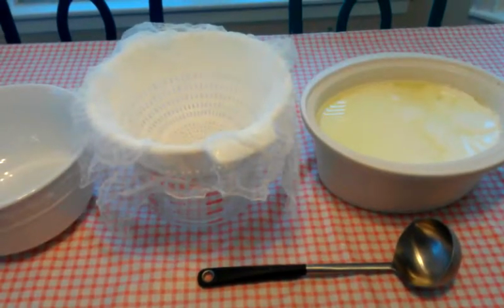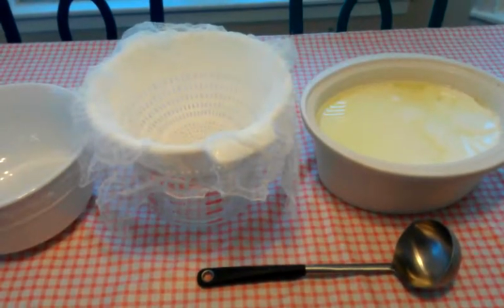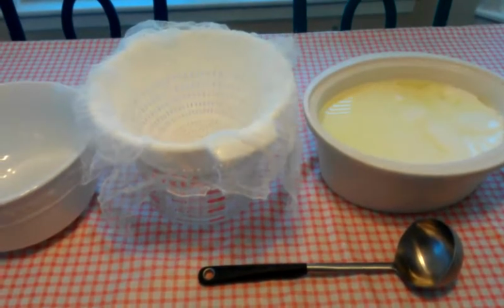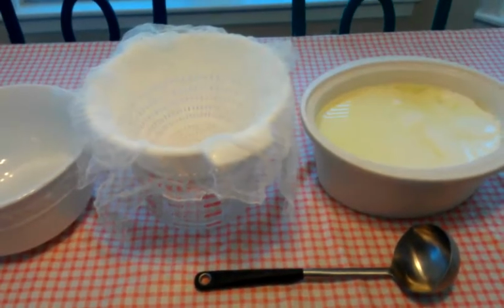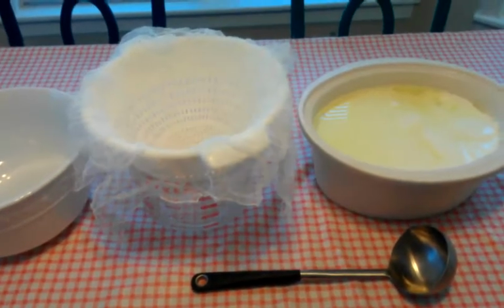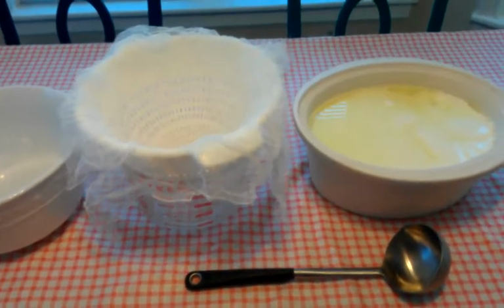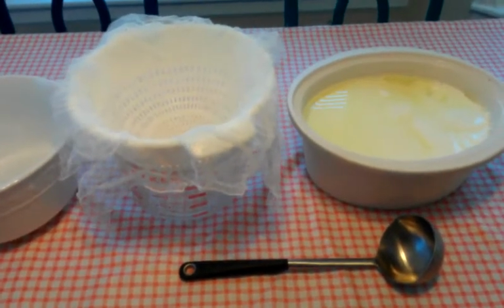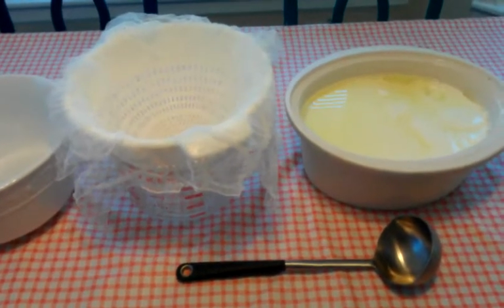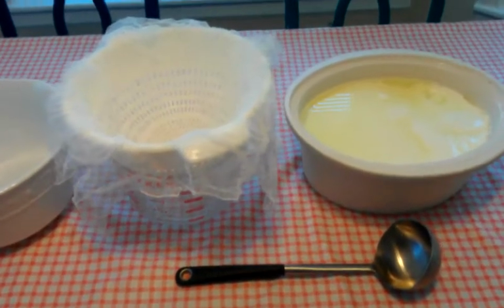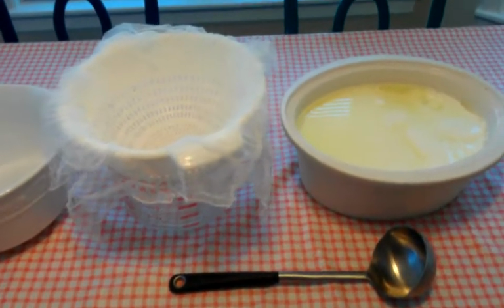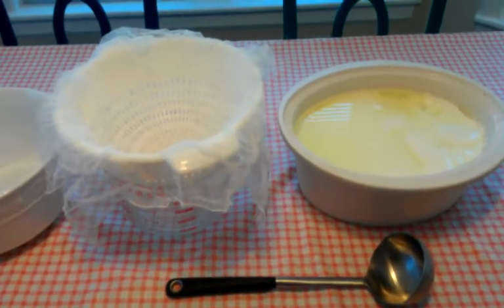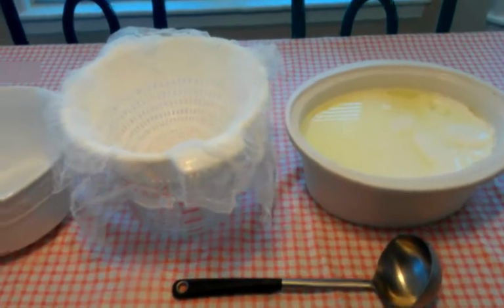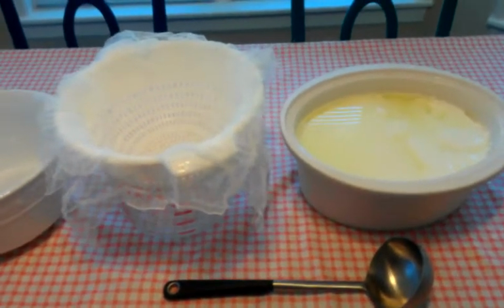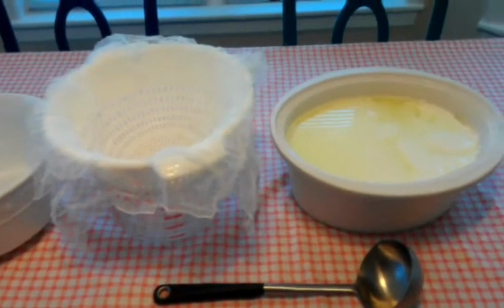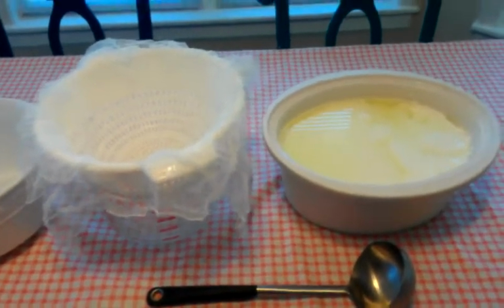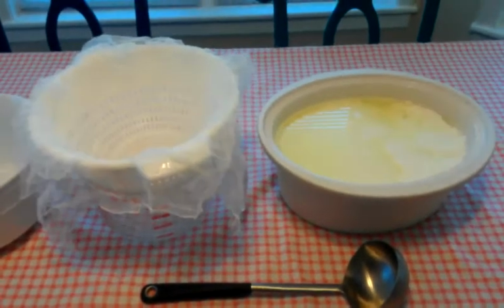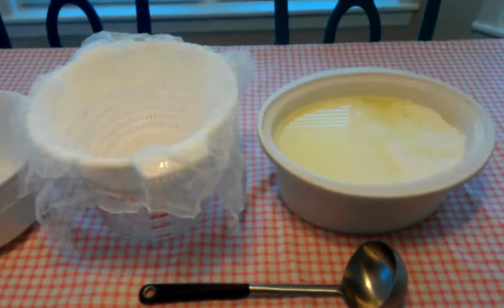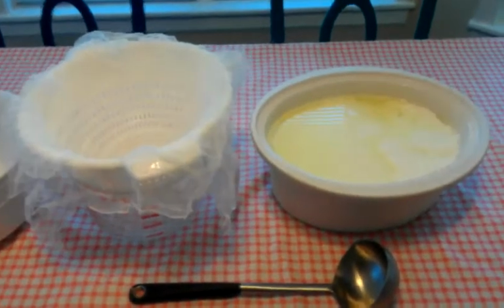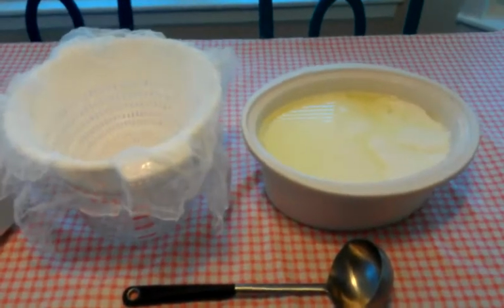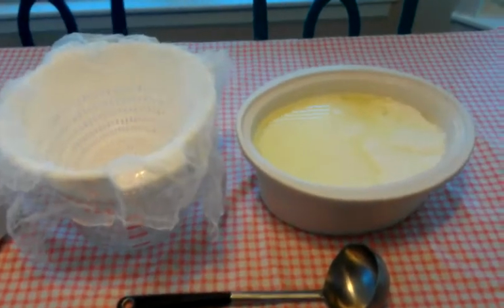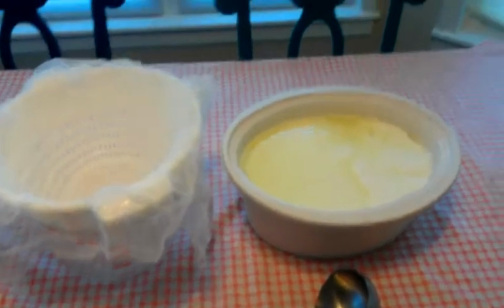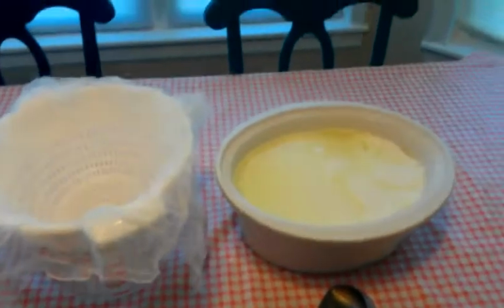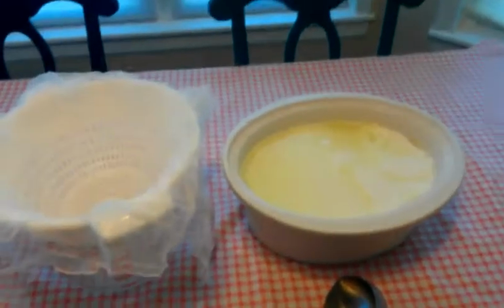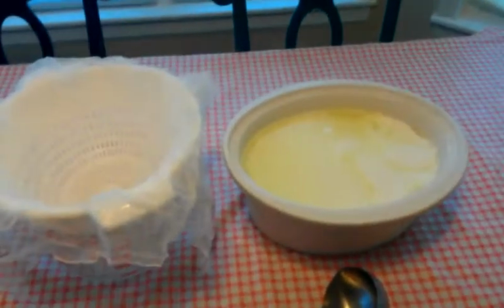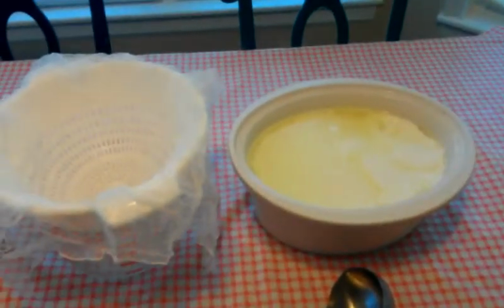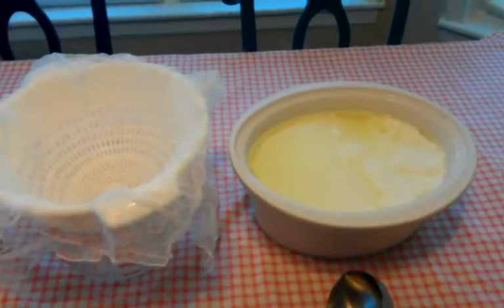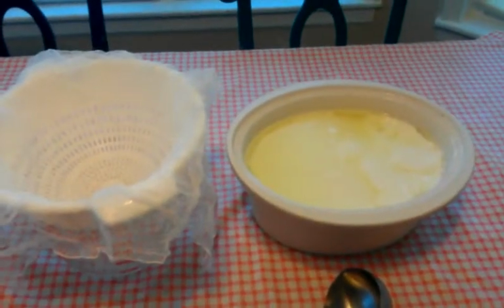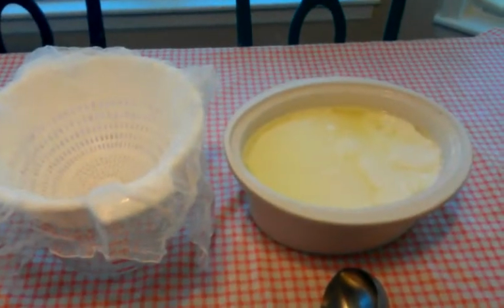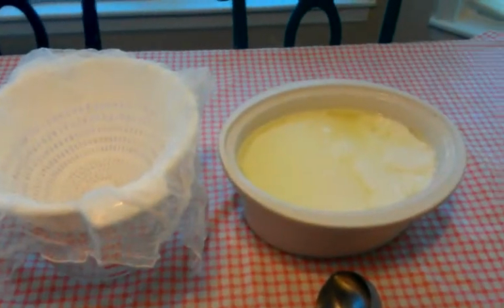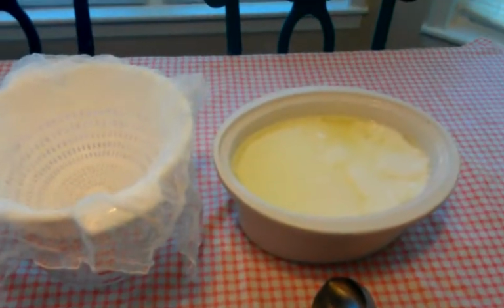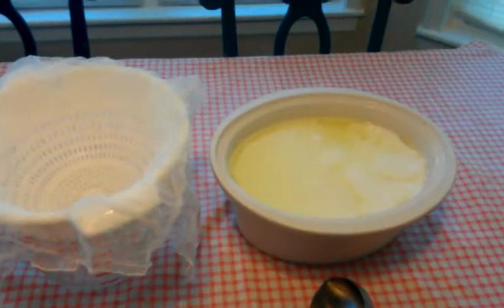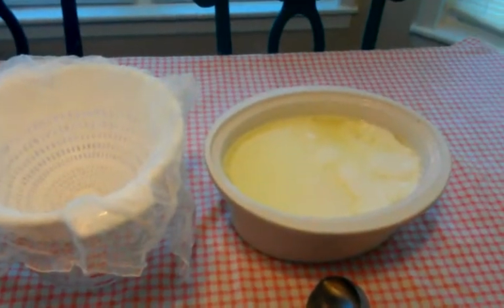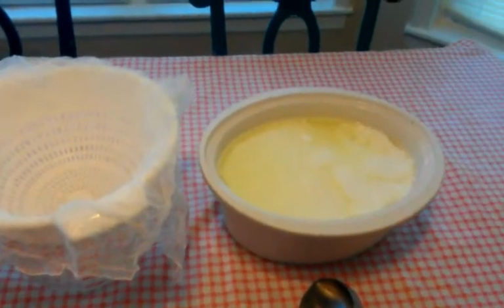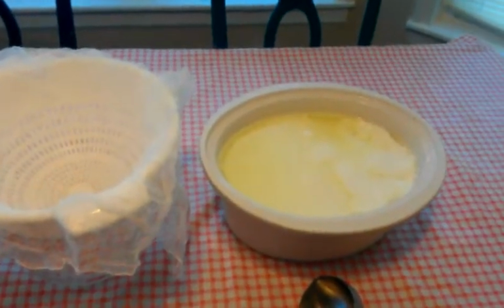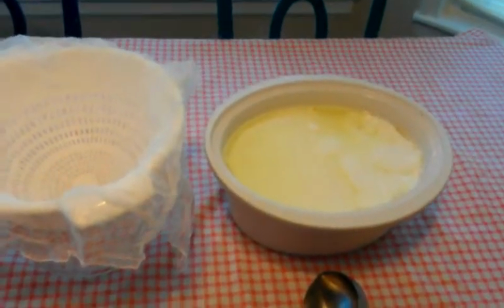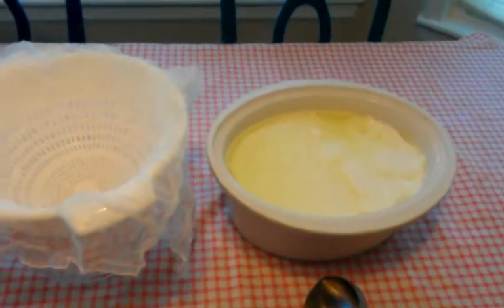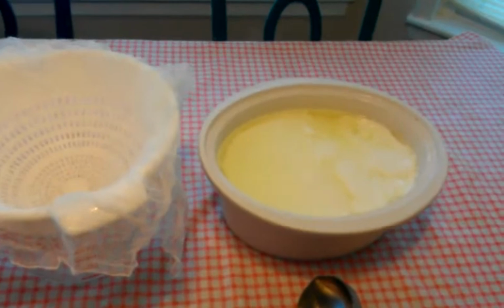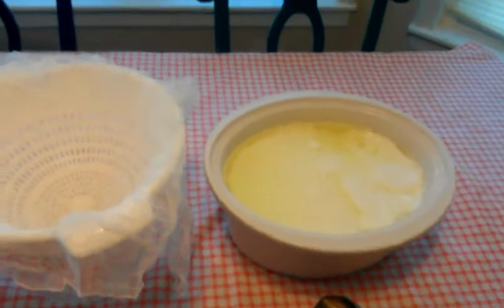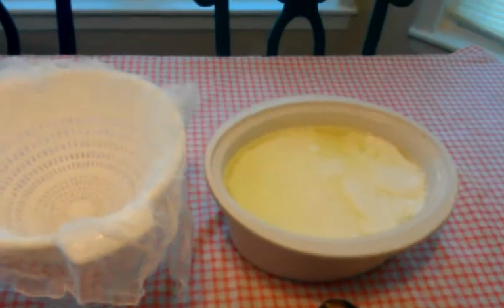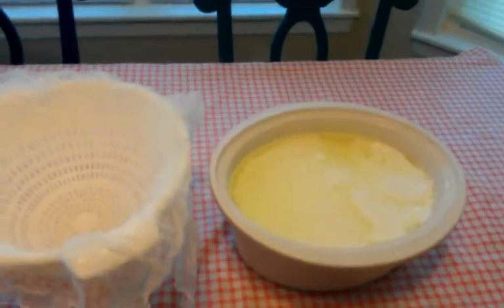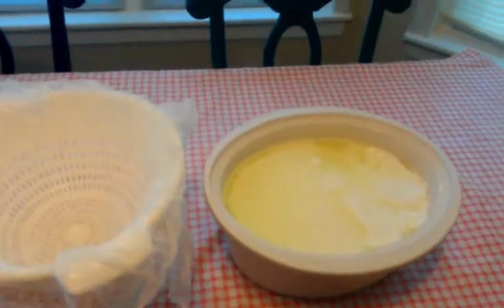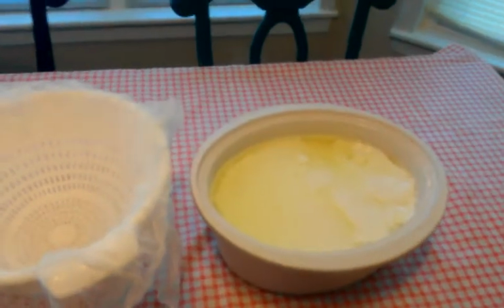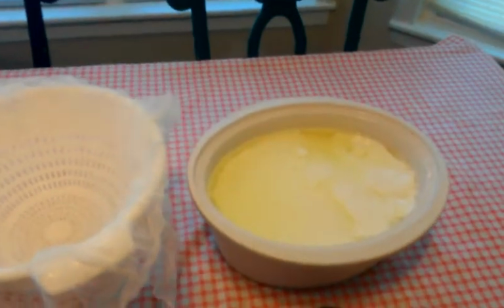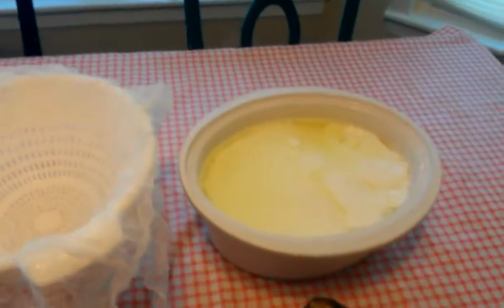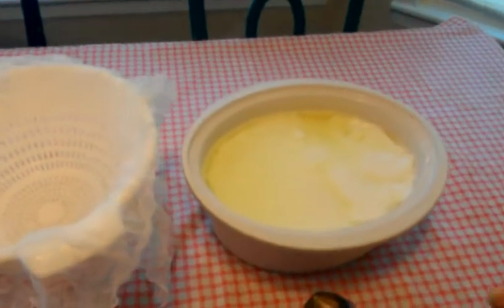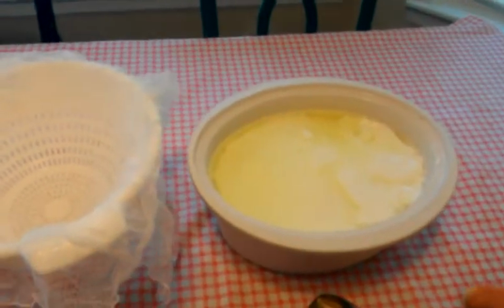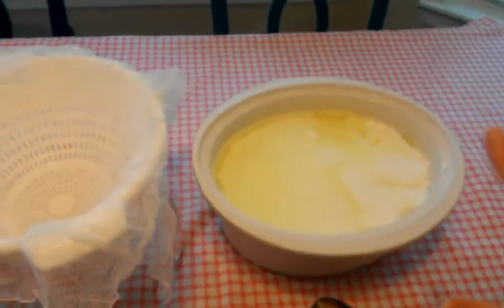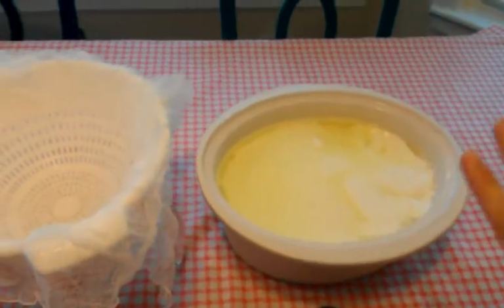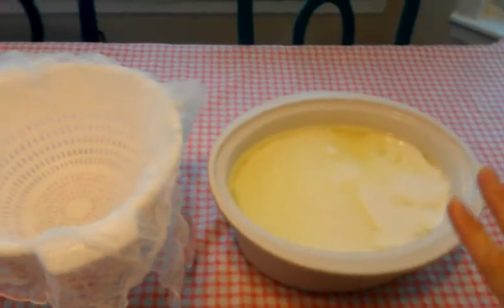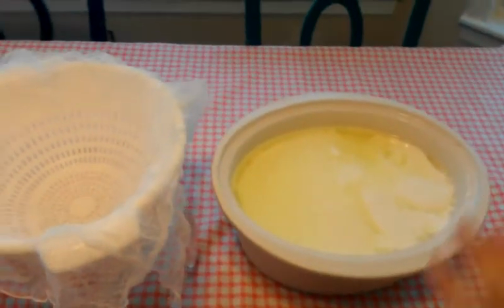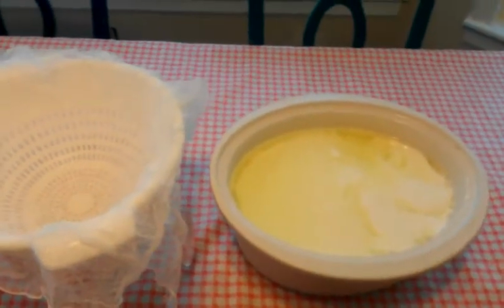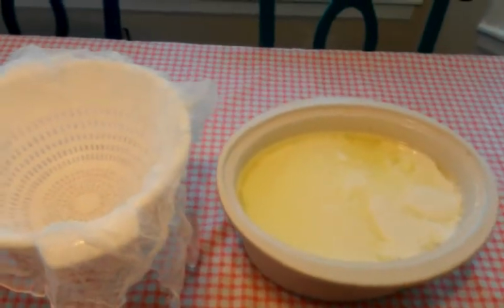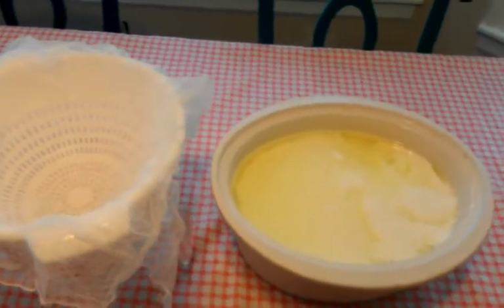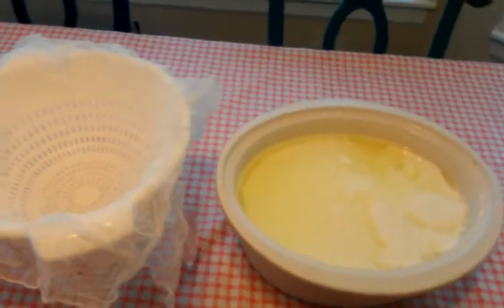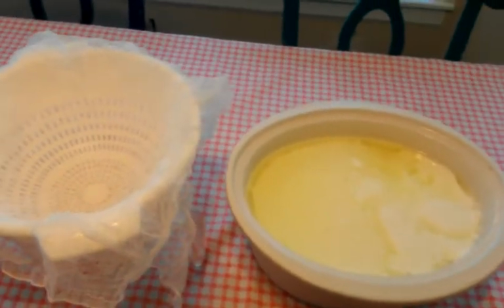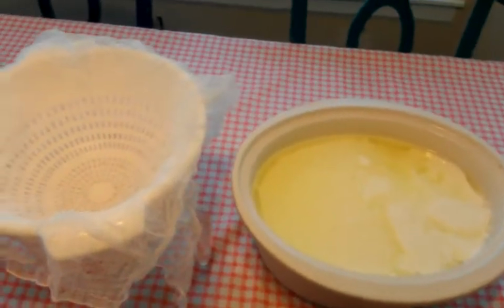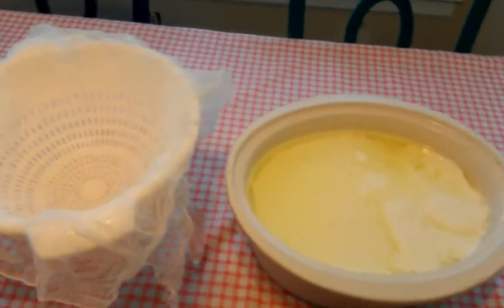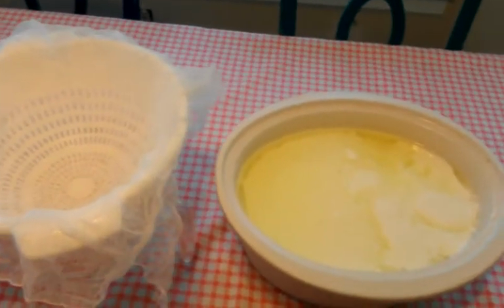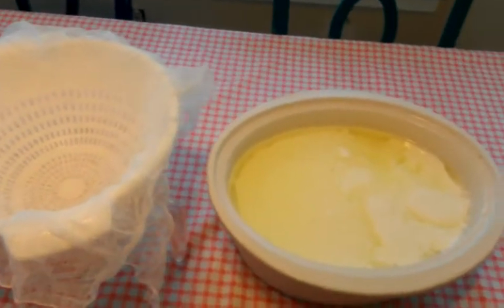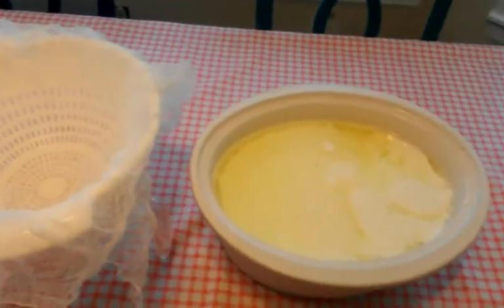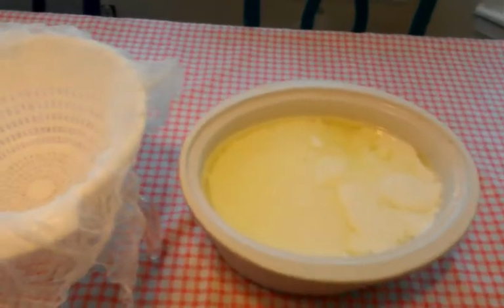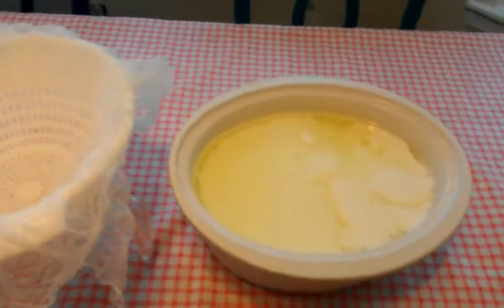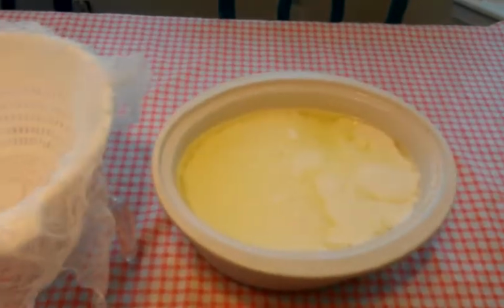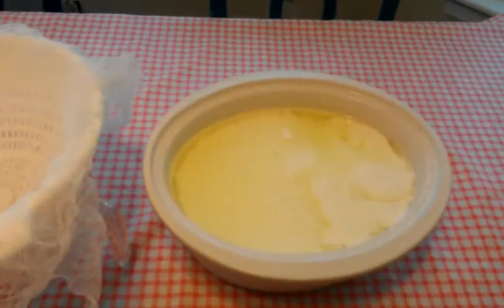I just got done making Greek yogurt in the slow cooker last night. Well, it's just plain yogurt right now — I'm going to turn it into Greek yogurt.